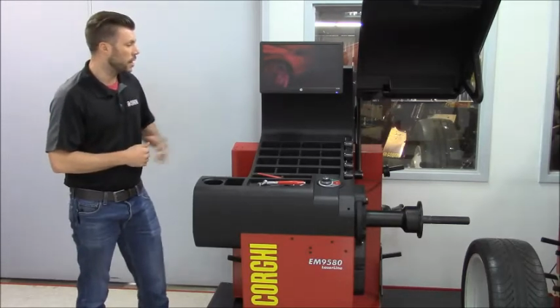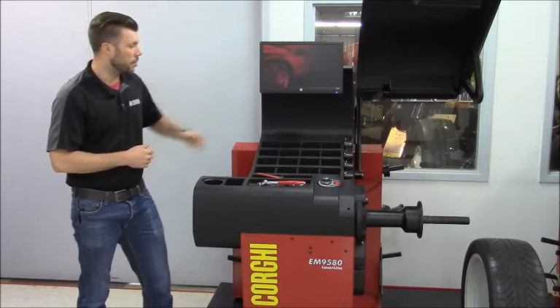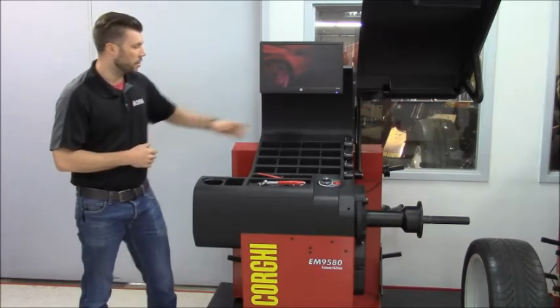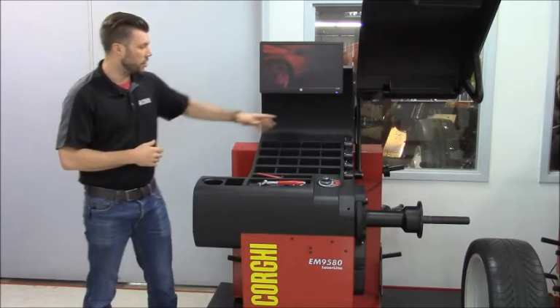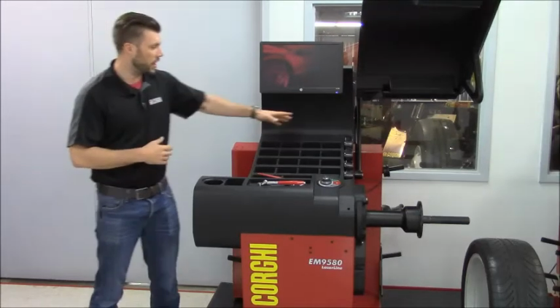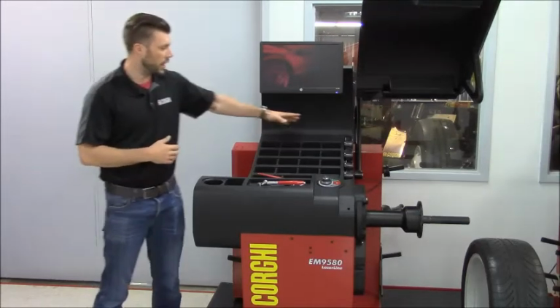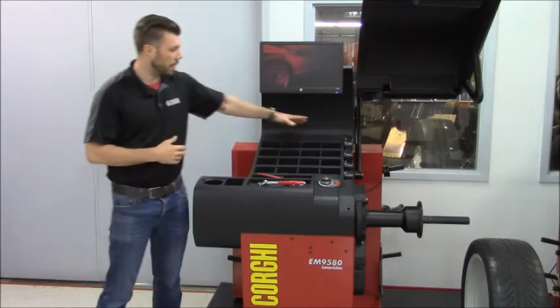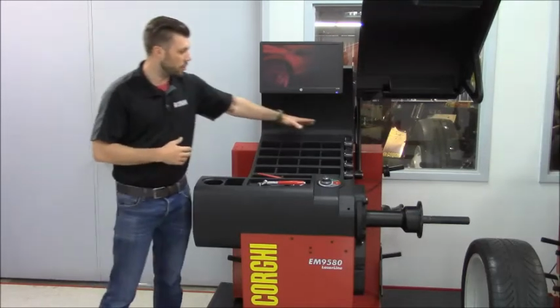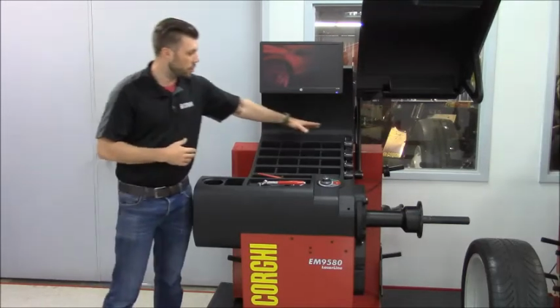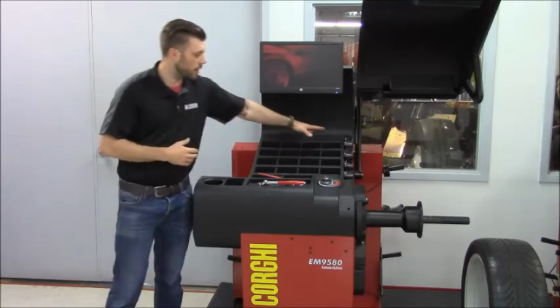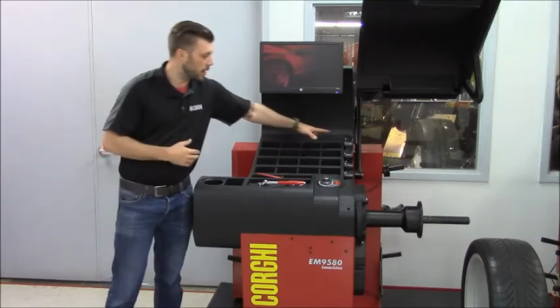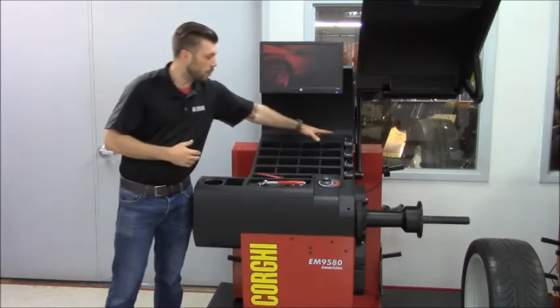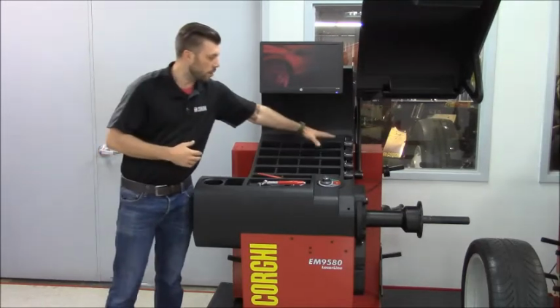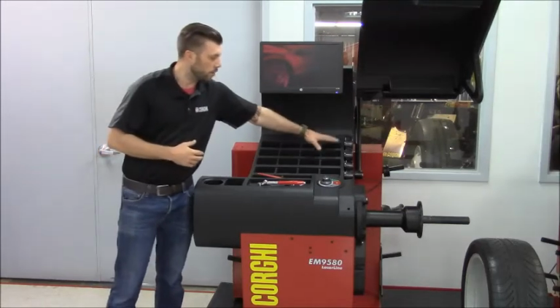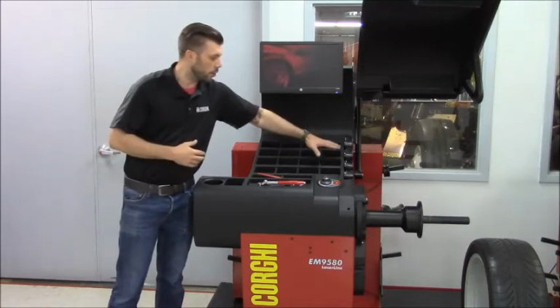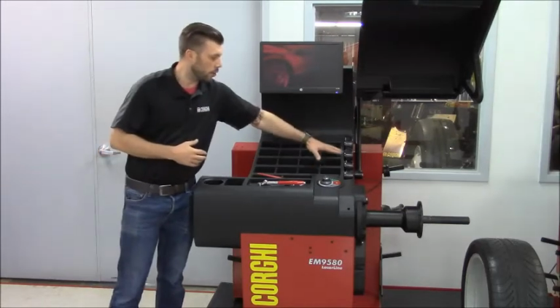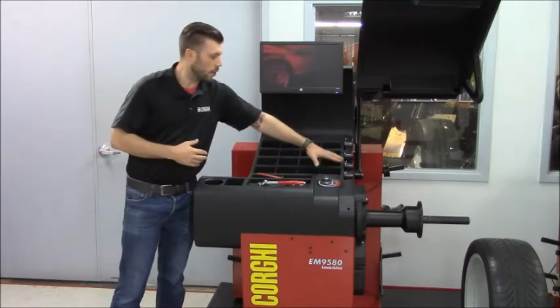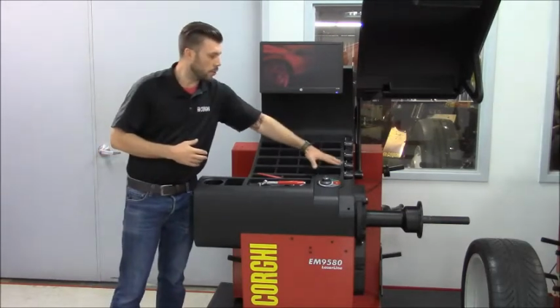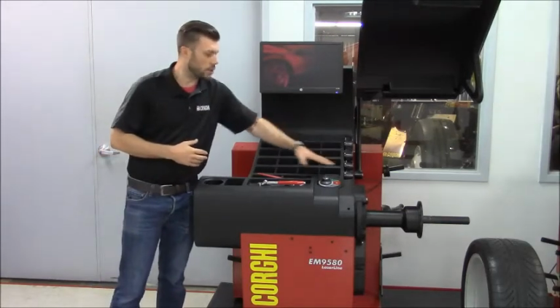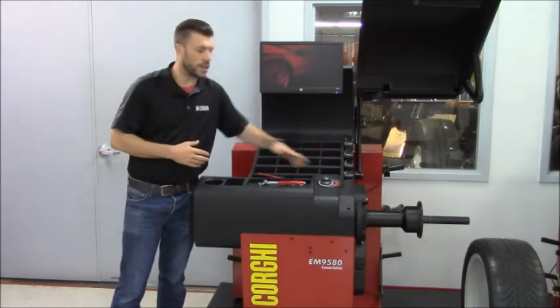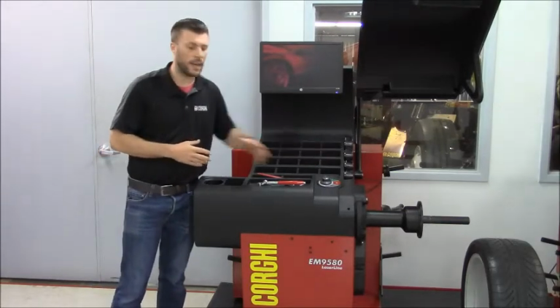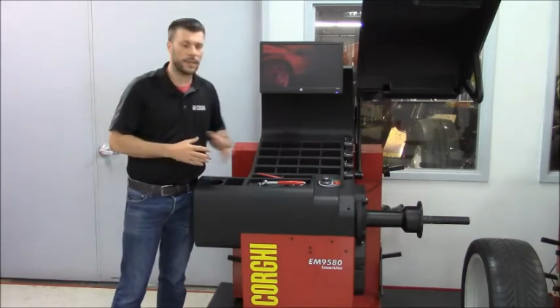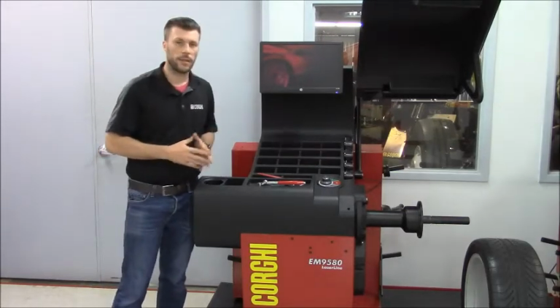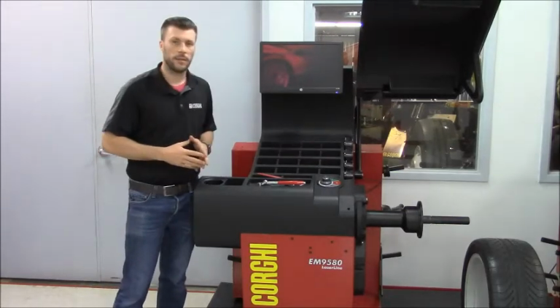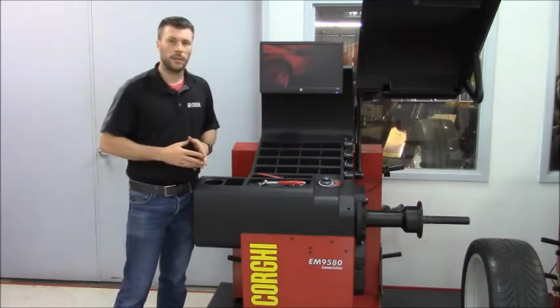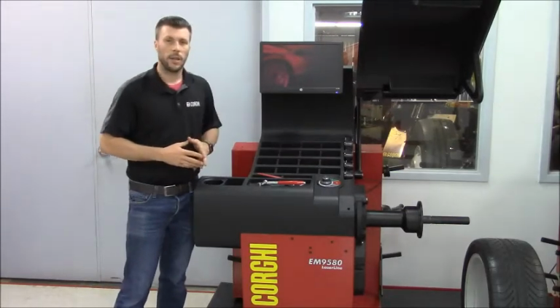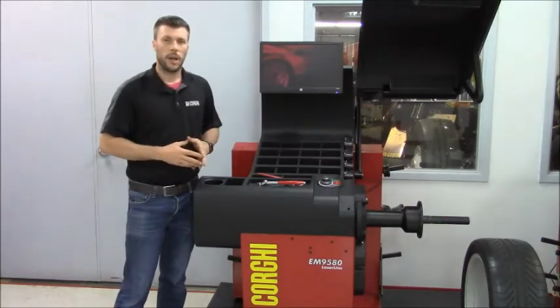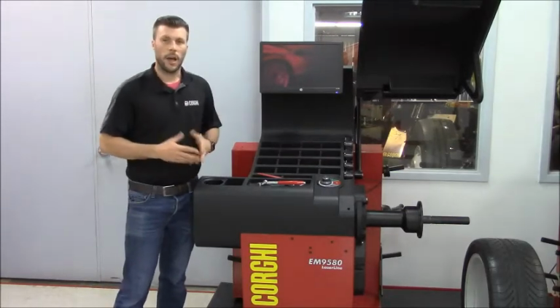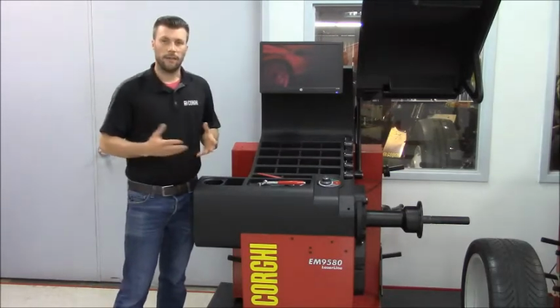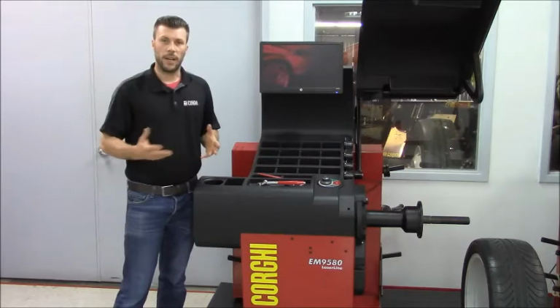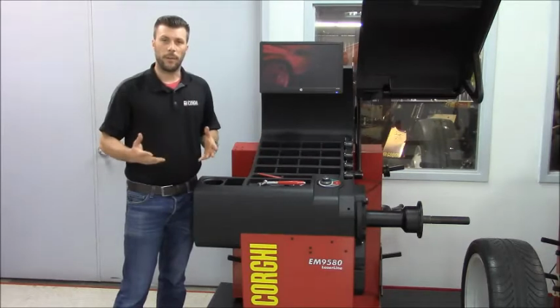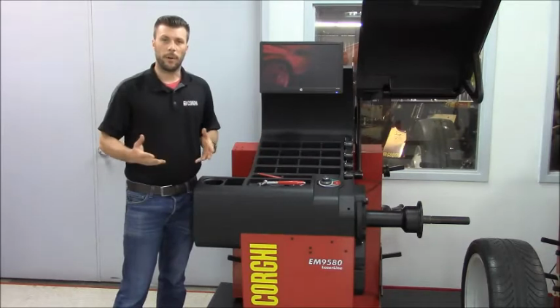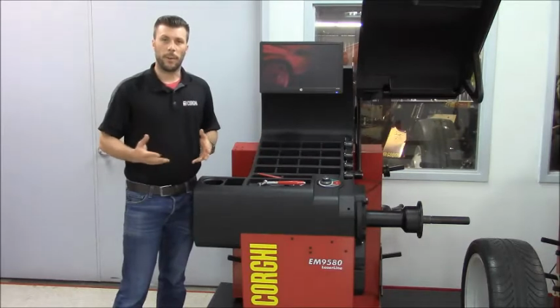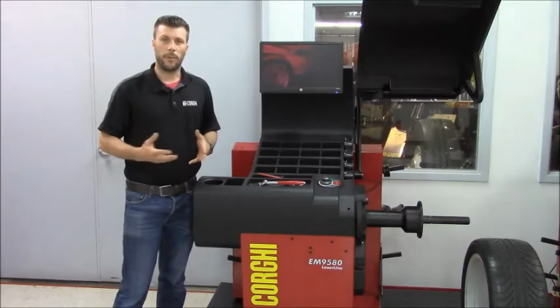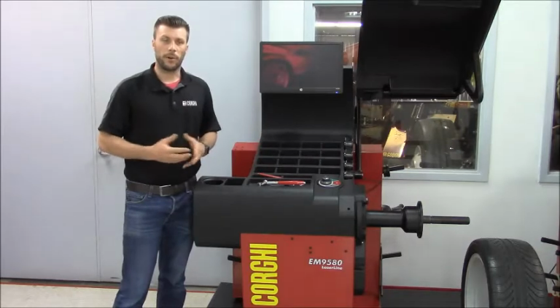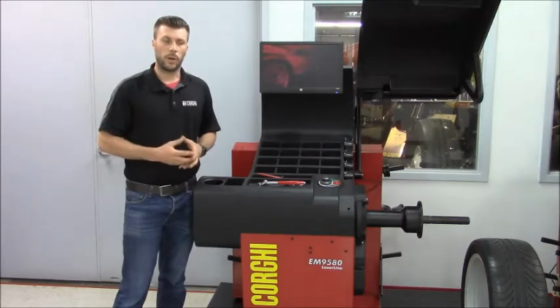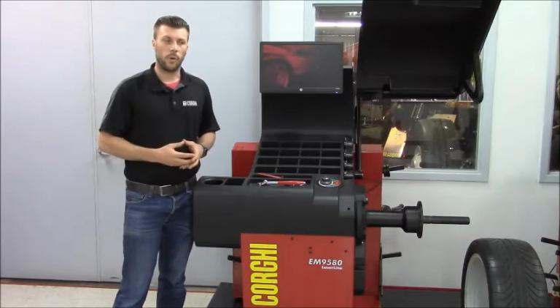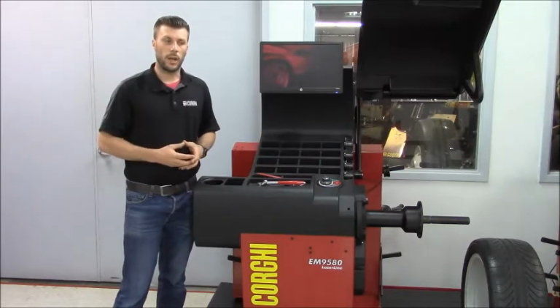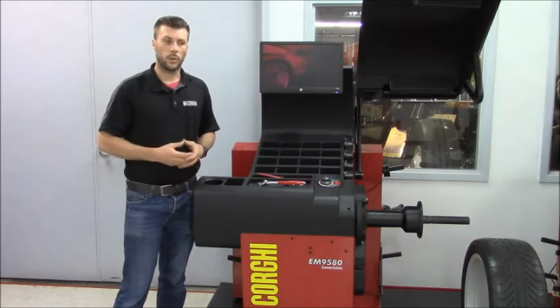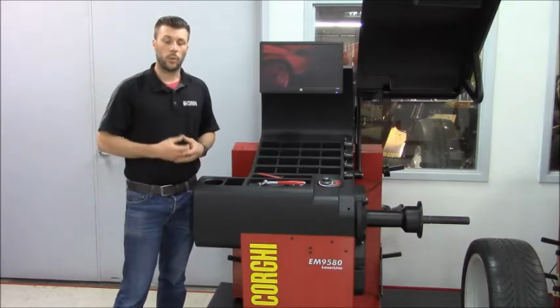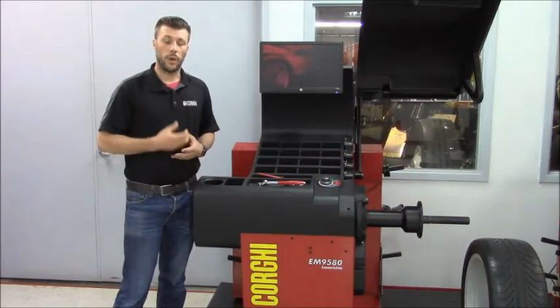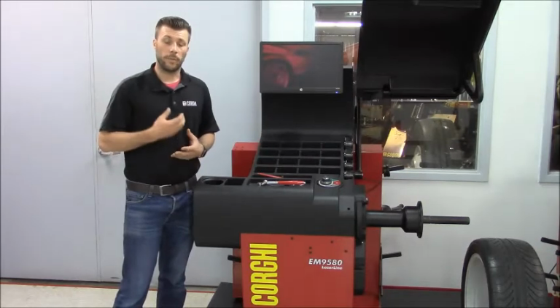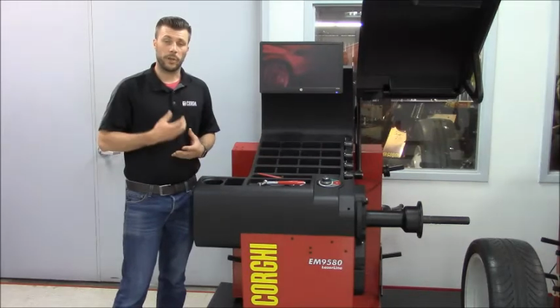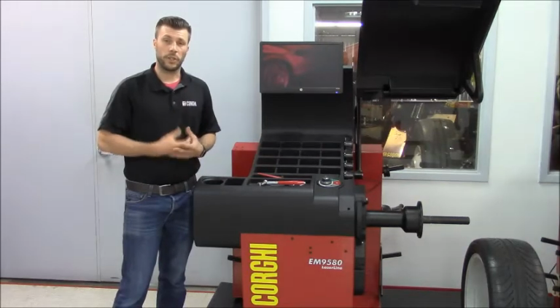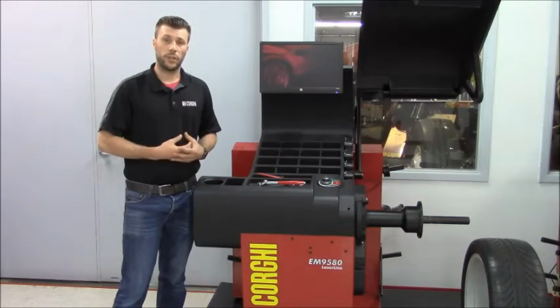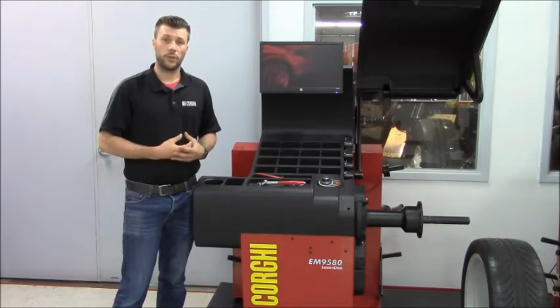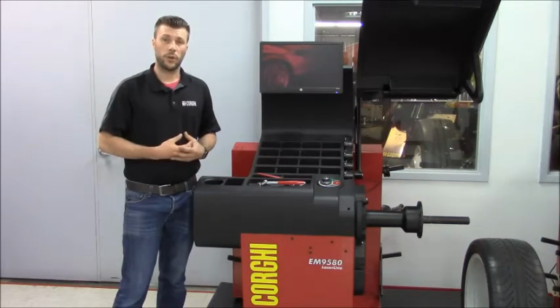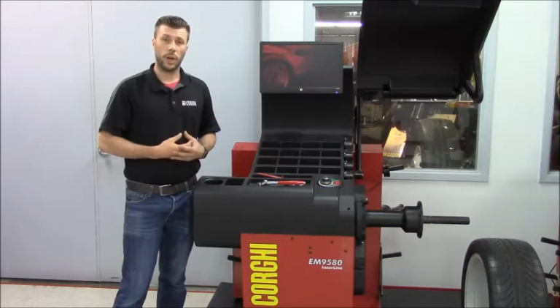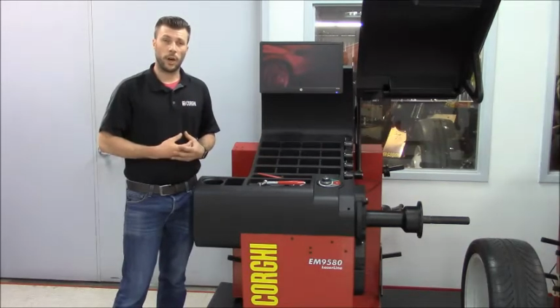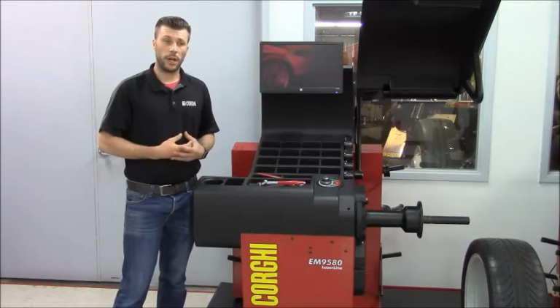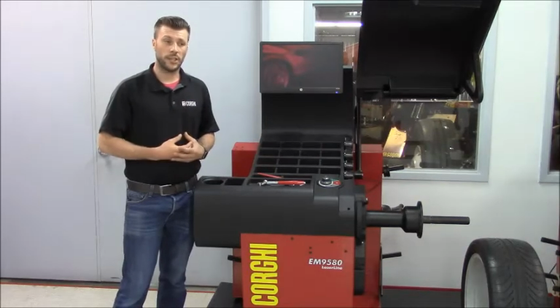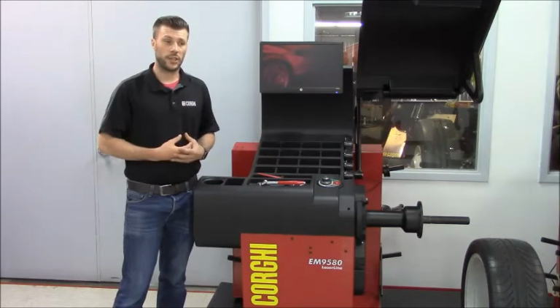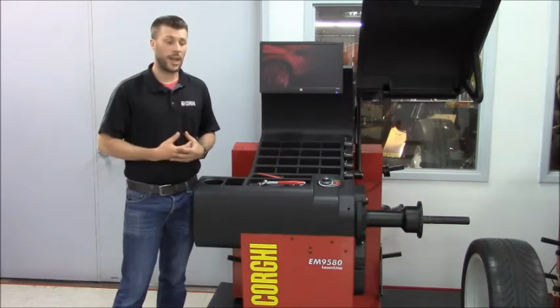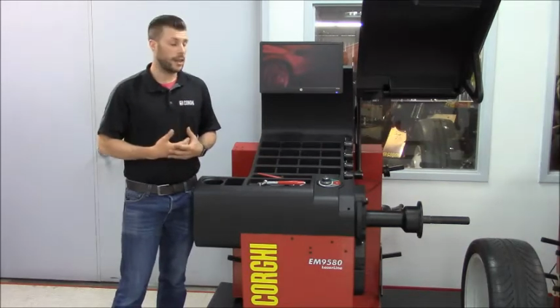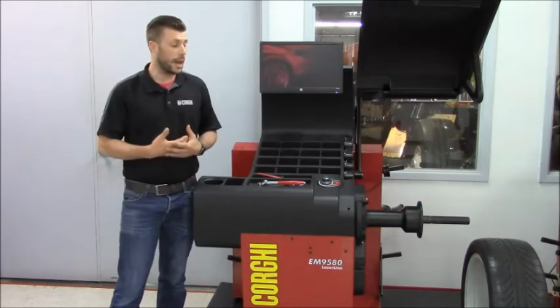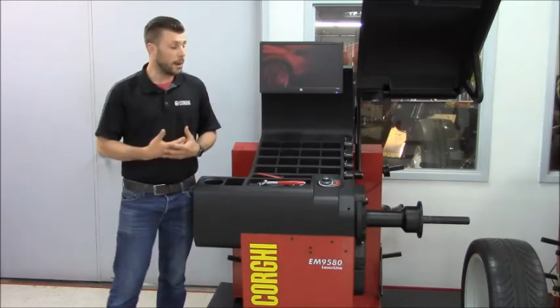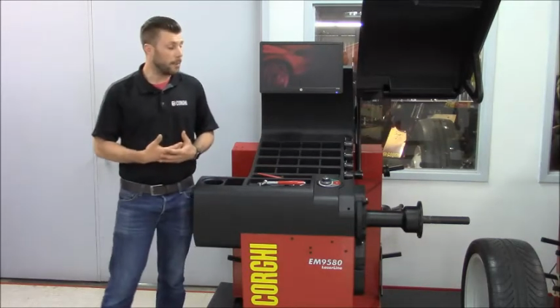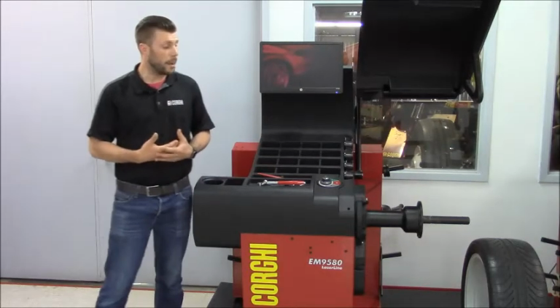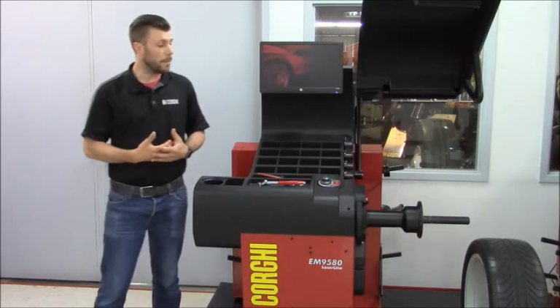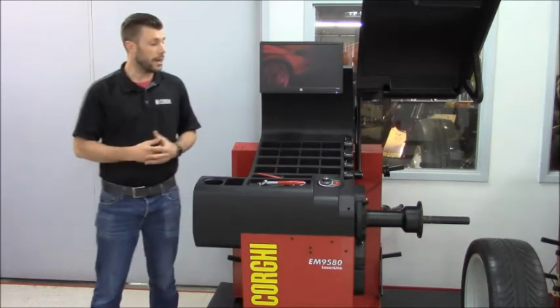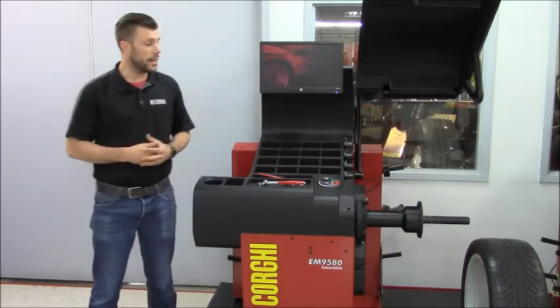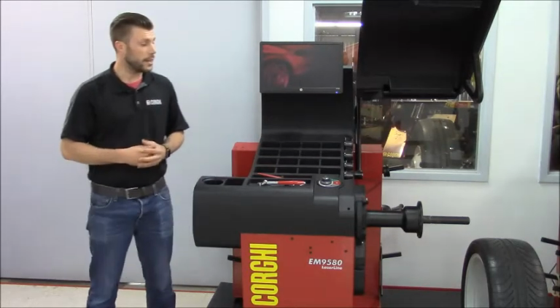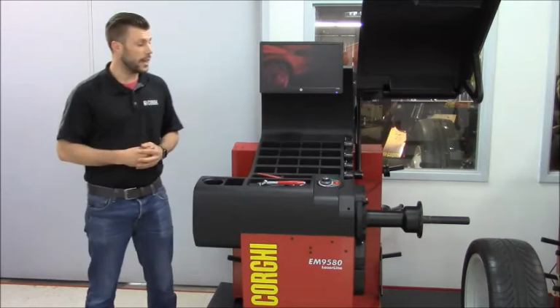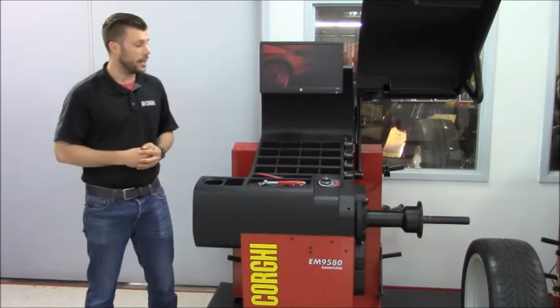The machine comes already with four cones standard. Available upon request, we have a precision collet set and pin plate kit.